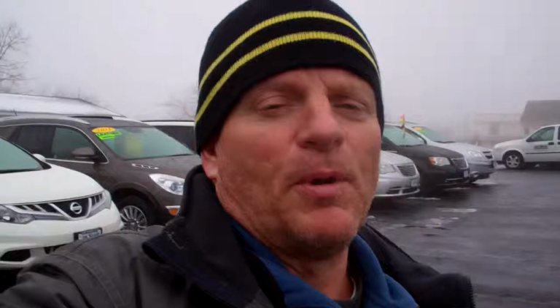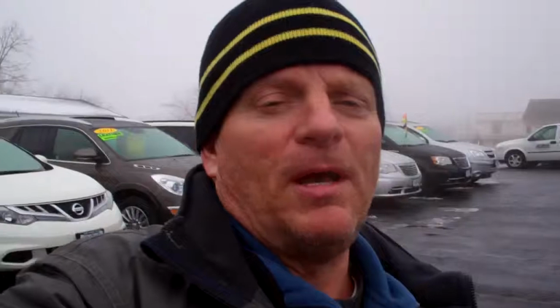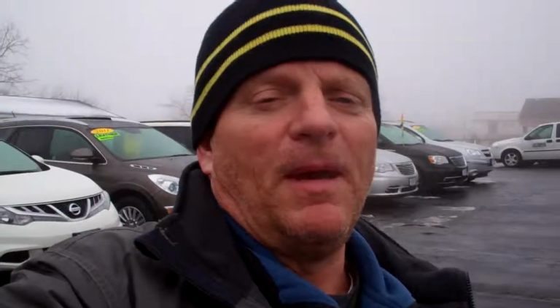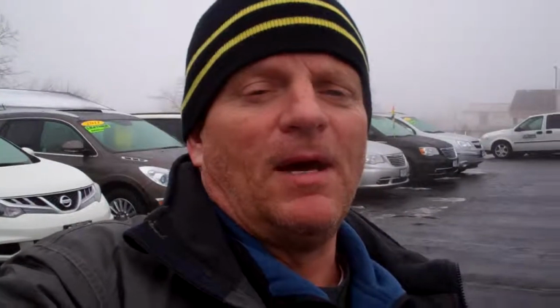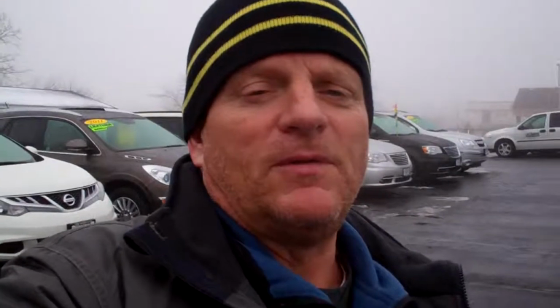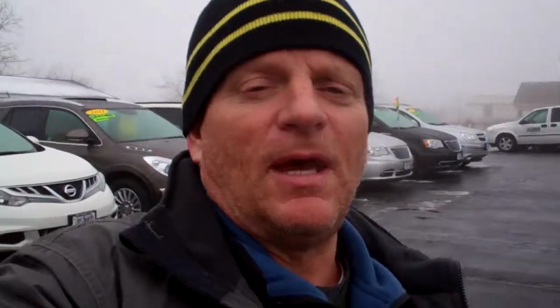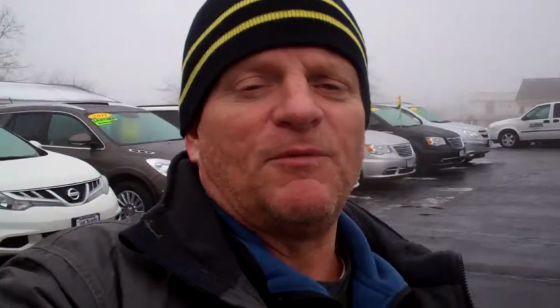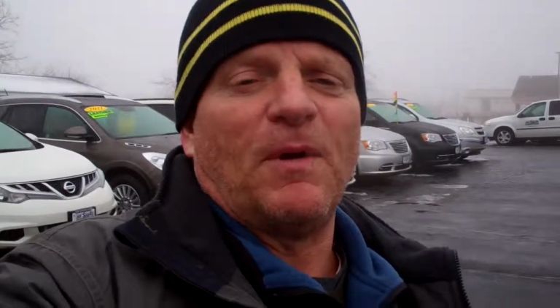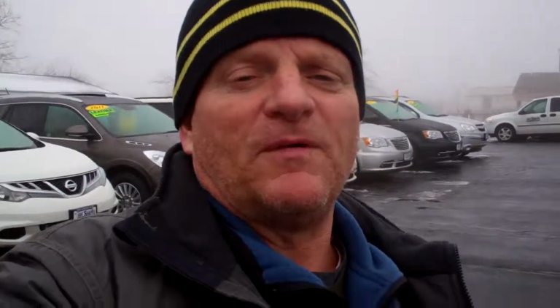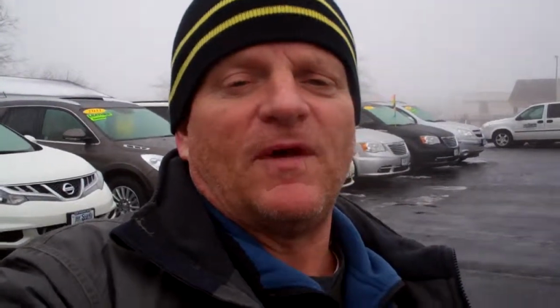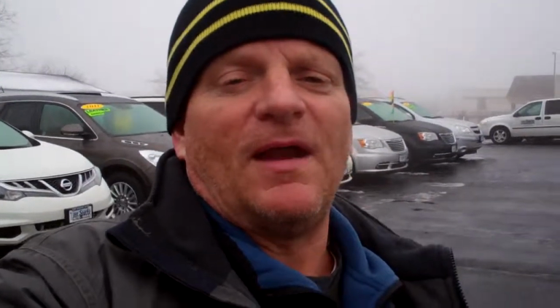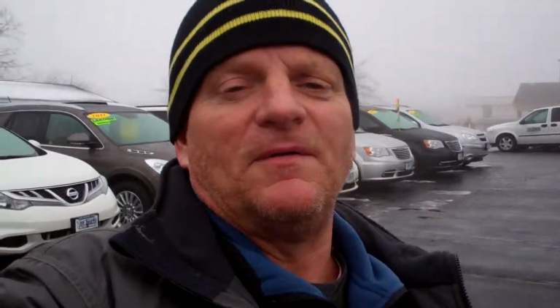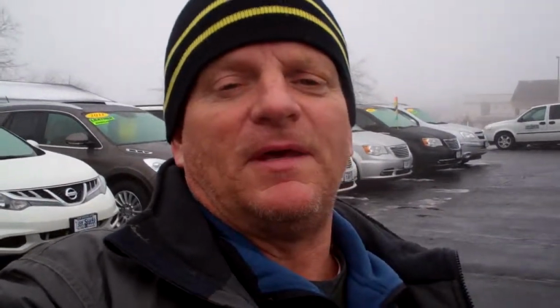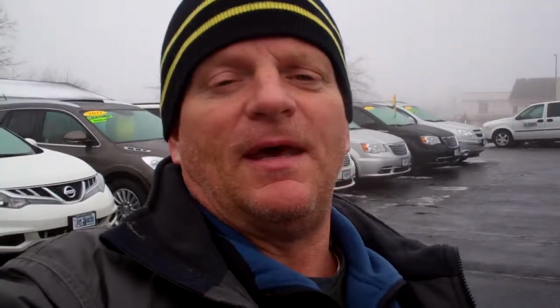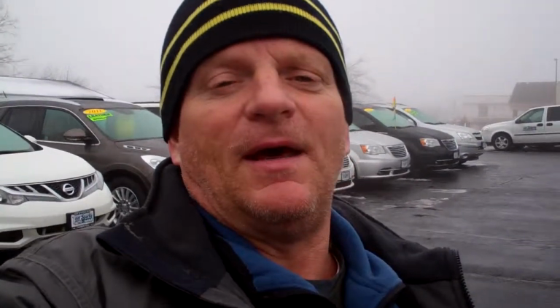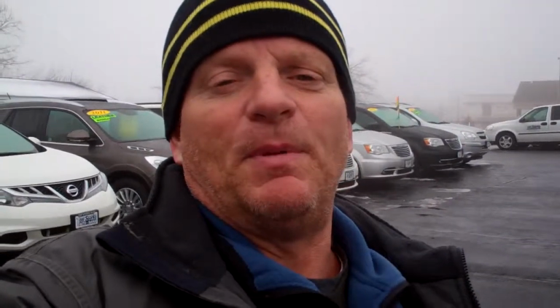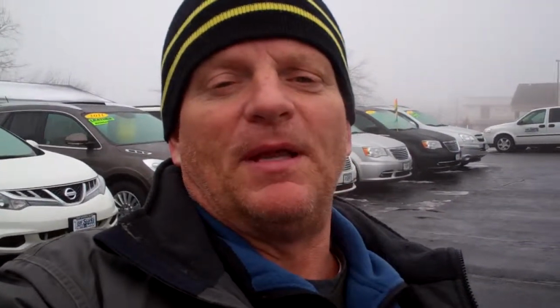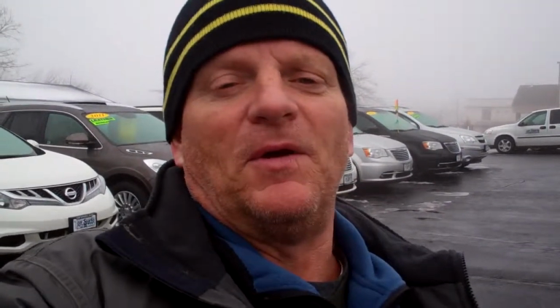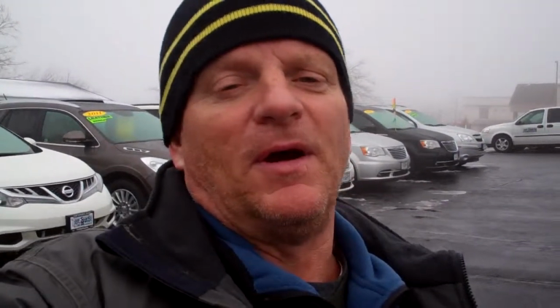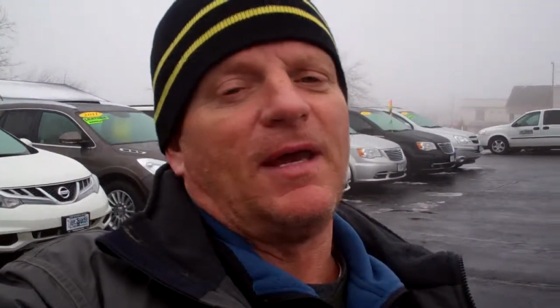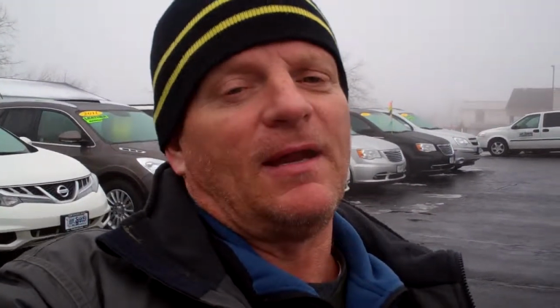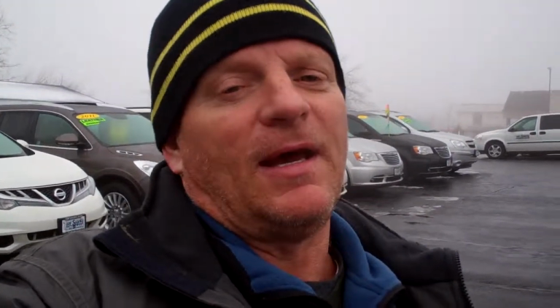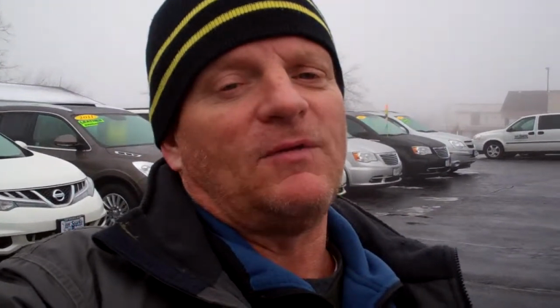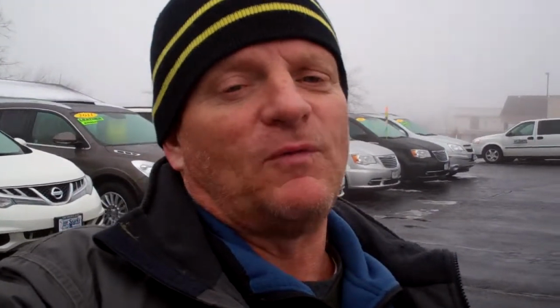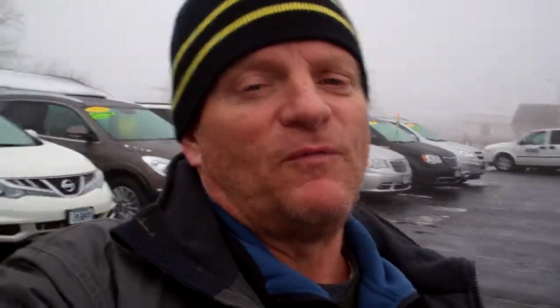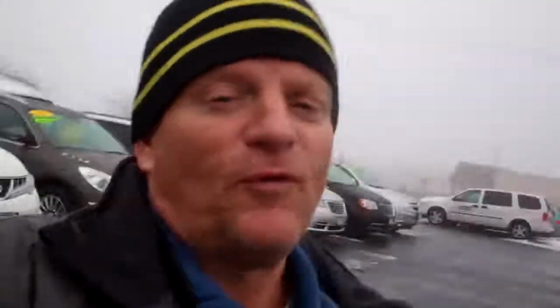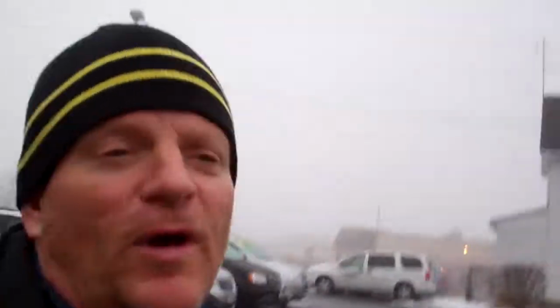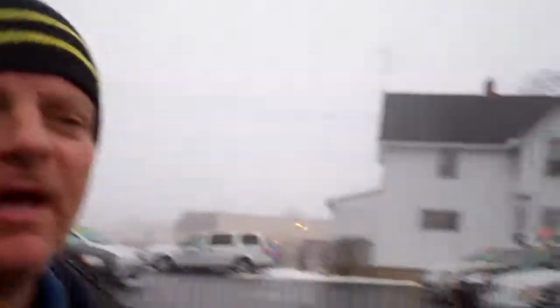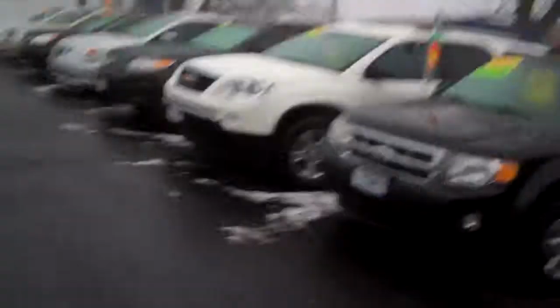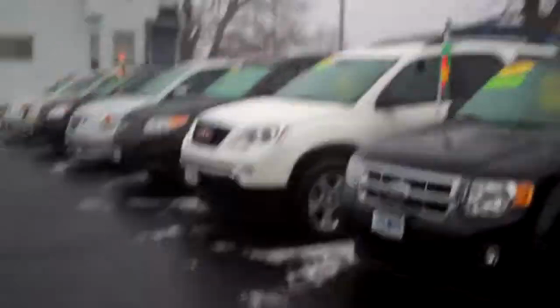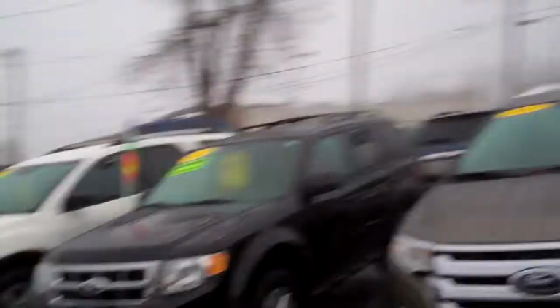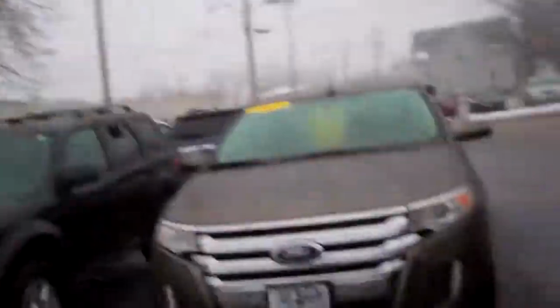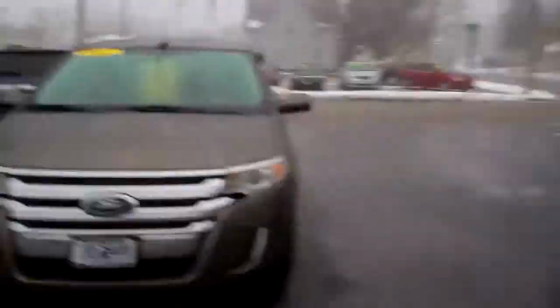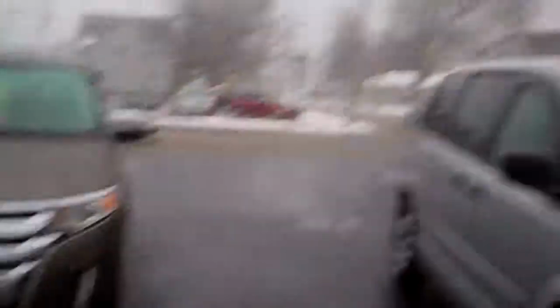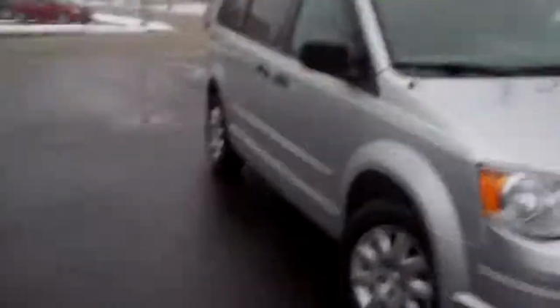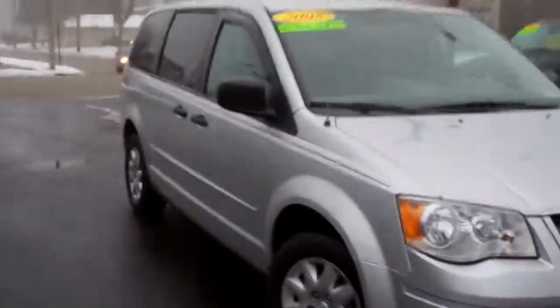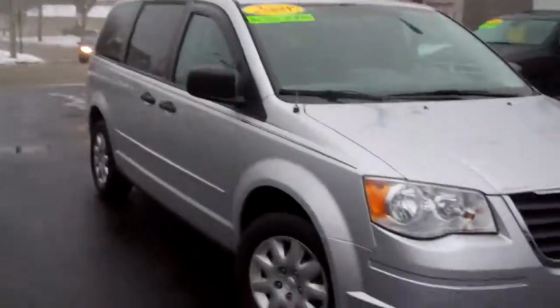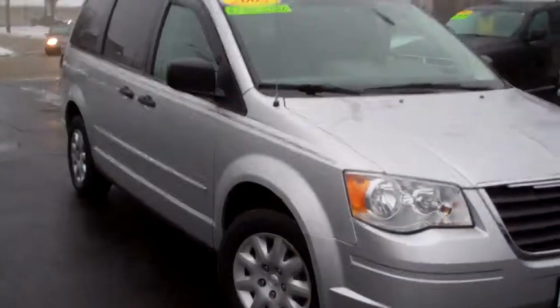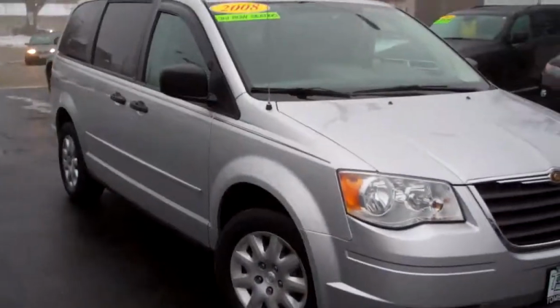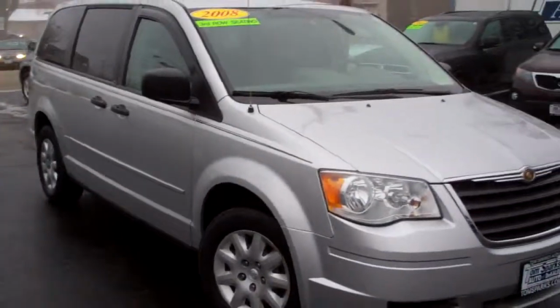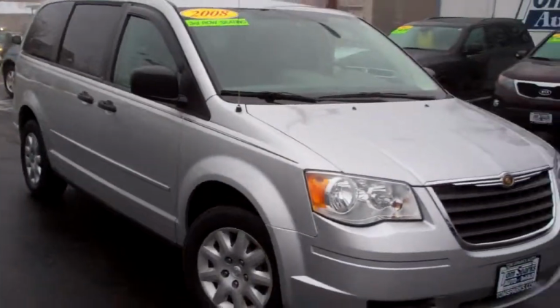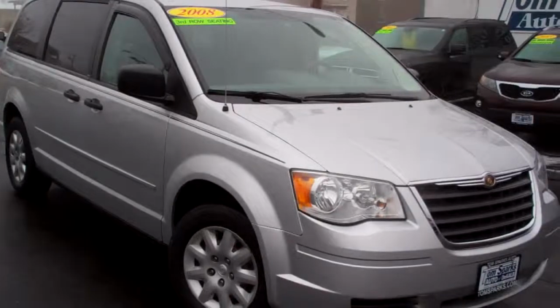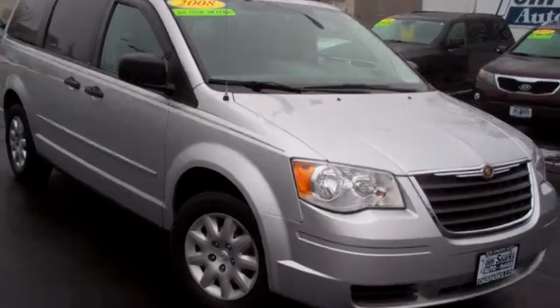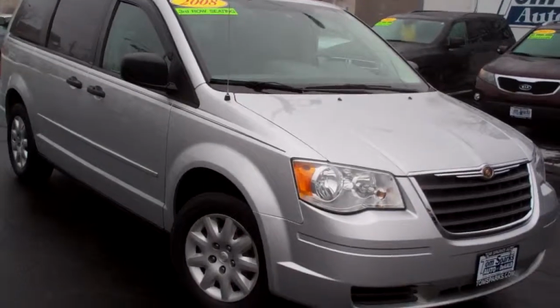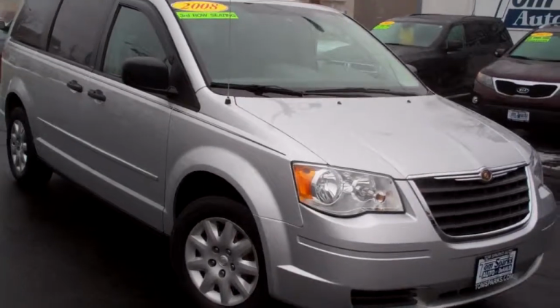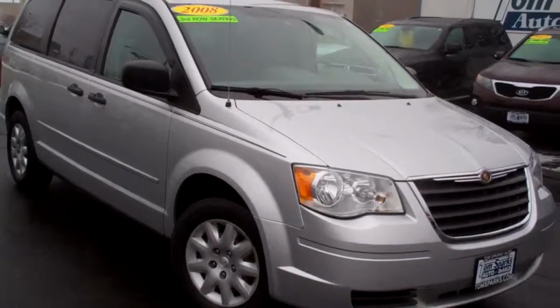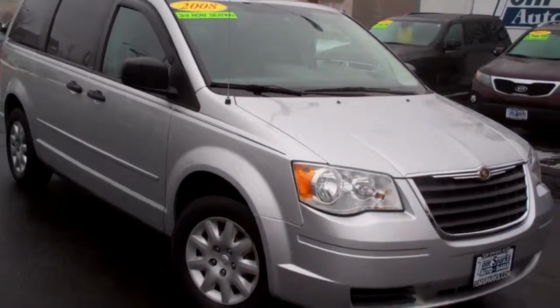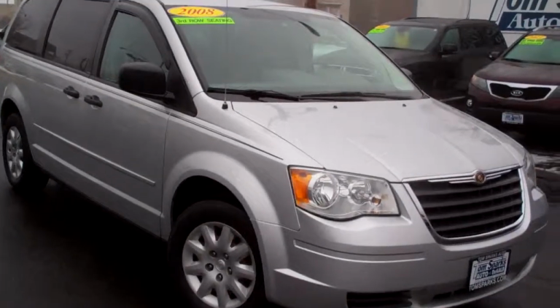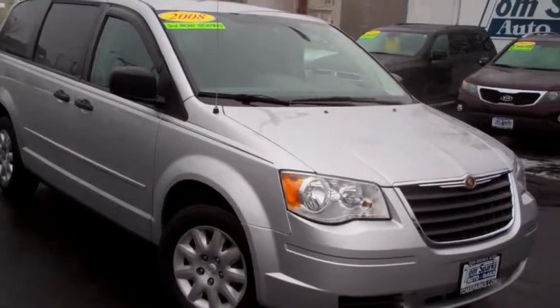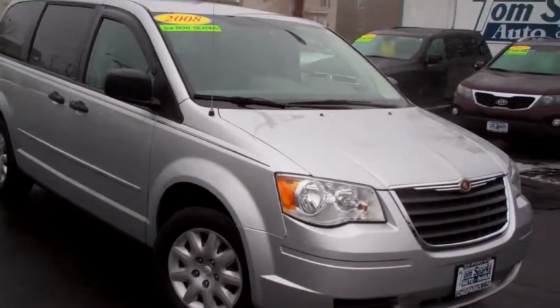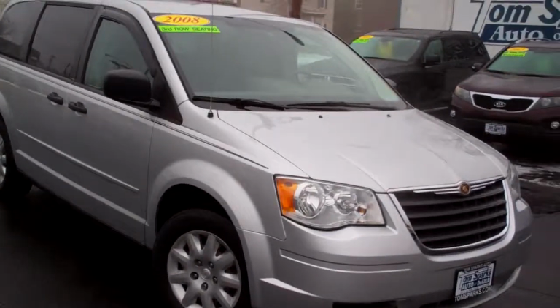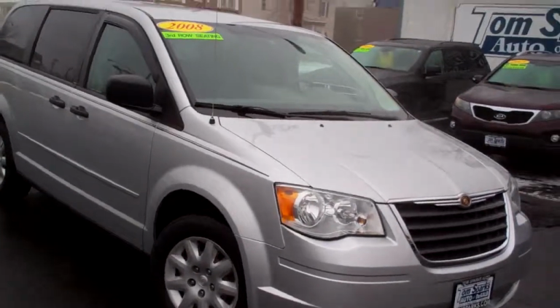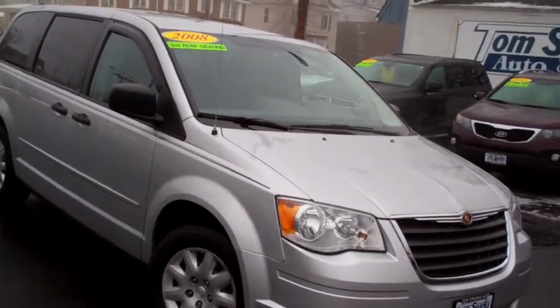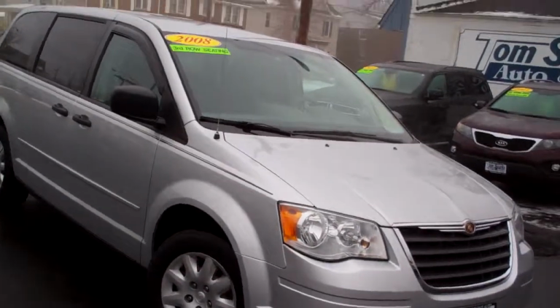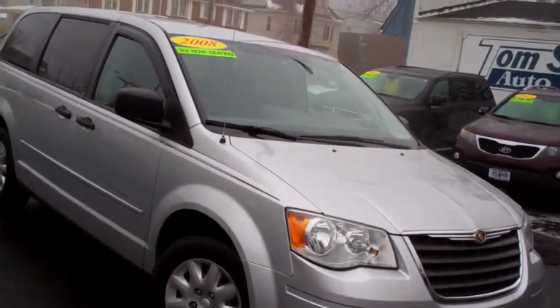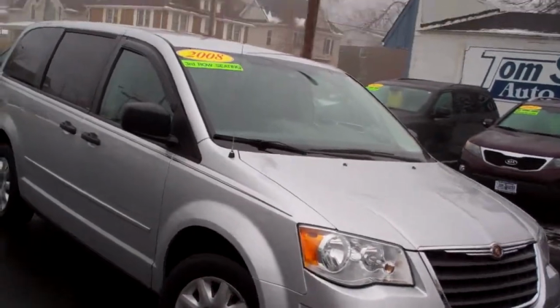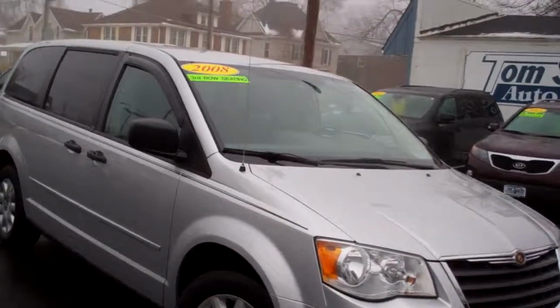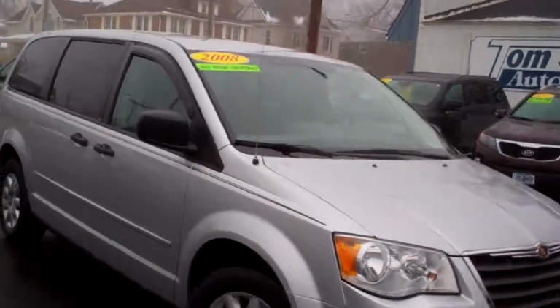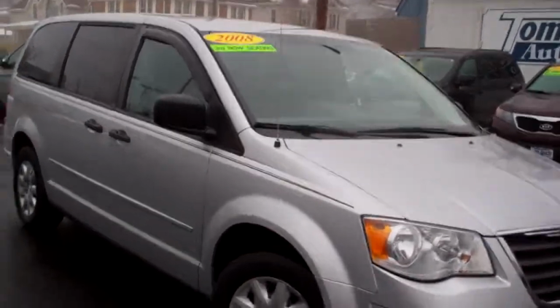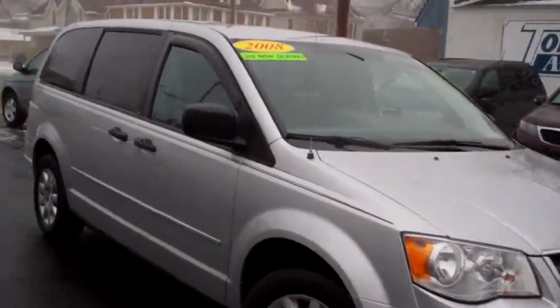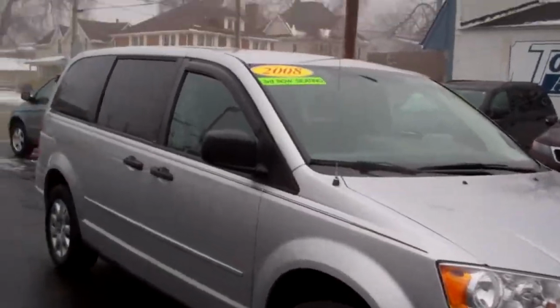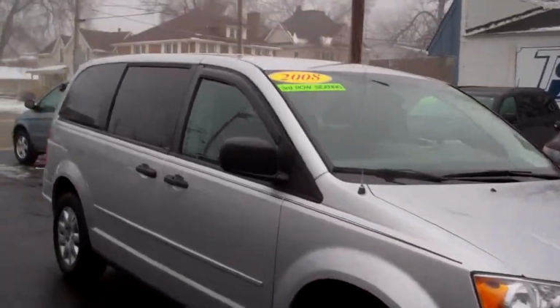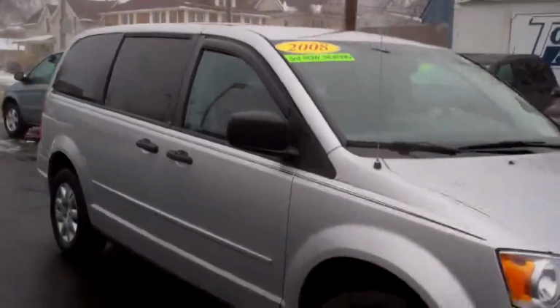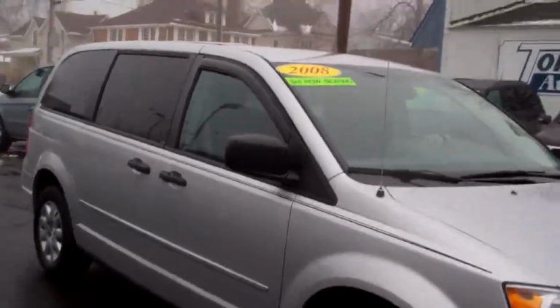Brad Mayo, Tom Sparks Auto, DeKalb, Illinois. Got a nice one for you — a 2008 Chrysler Town & Country Touring.